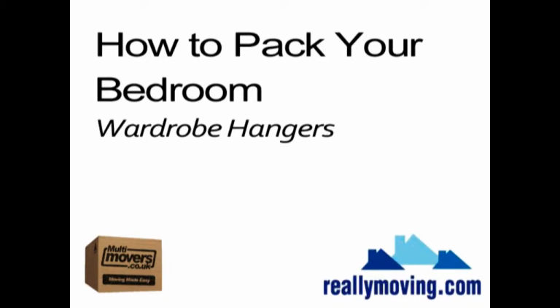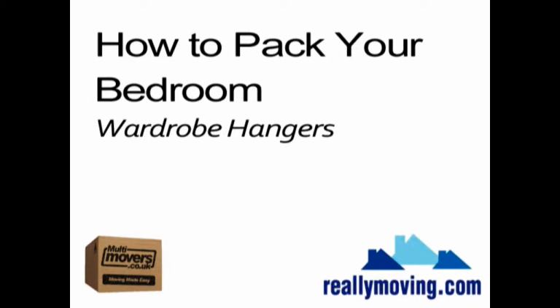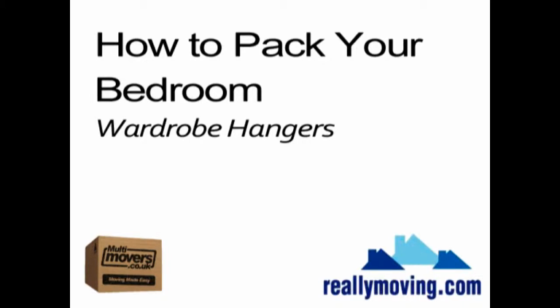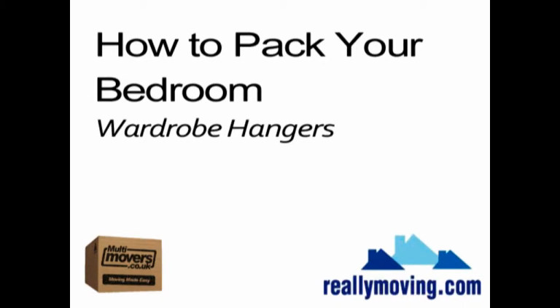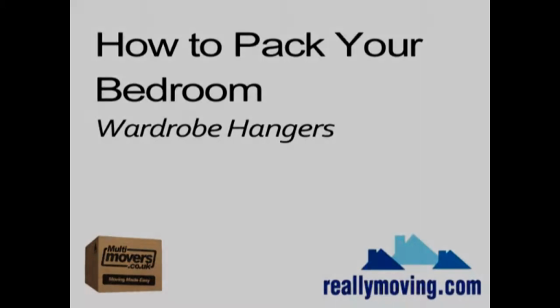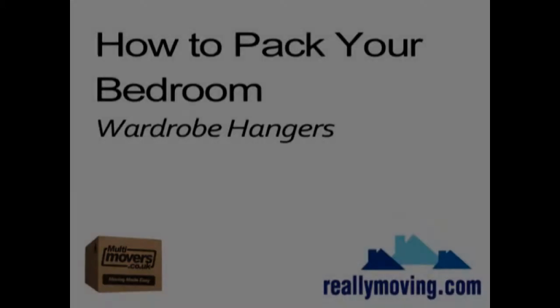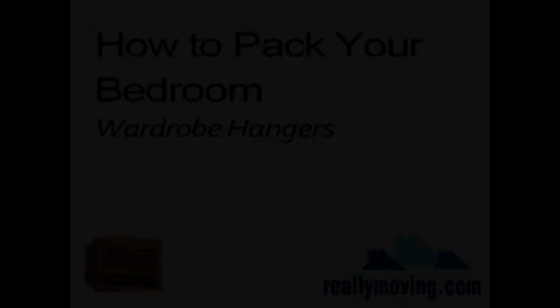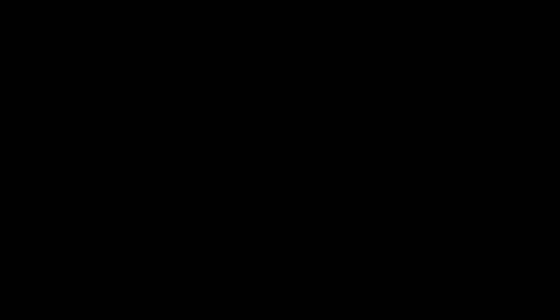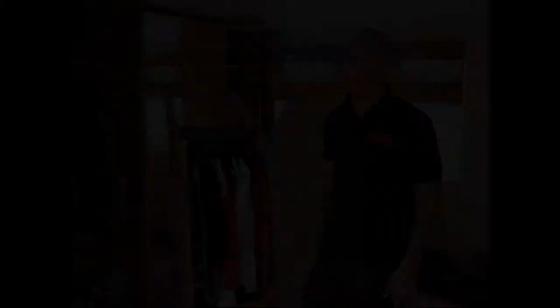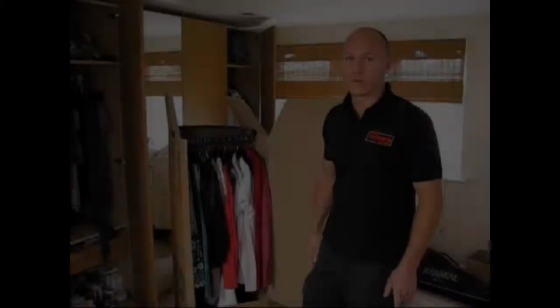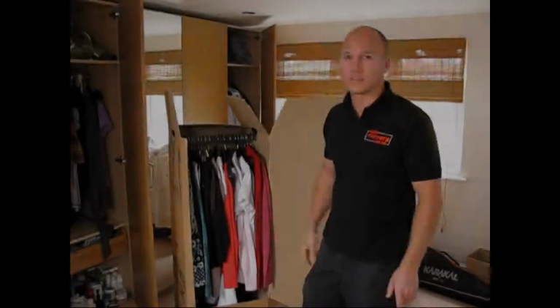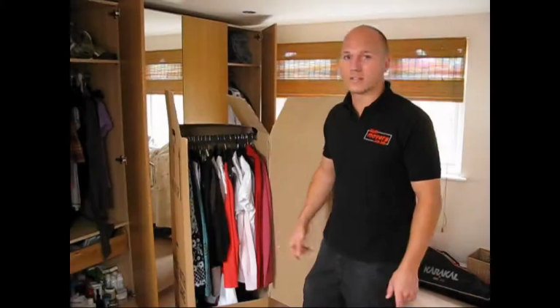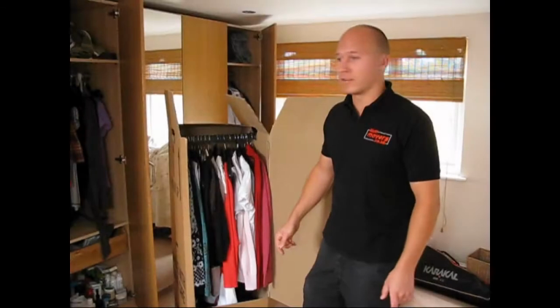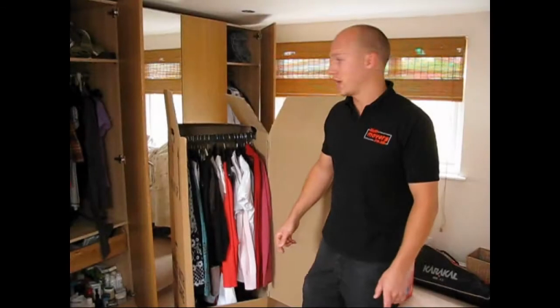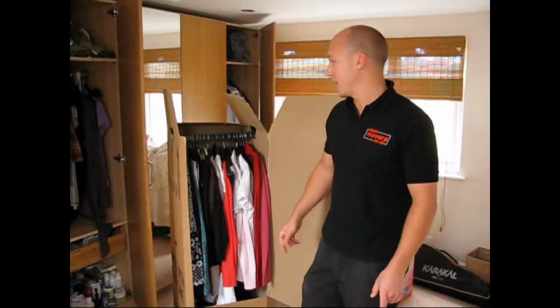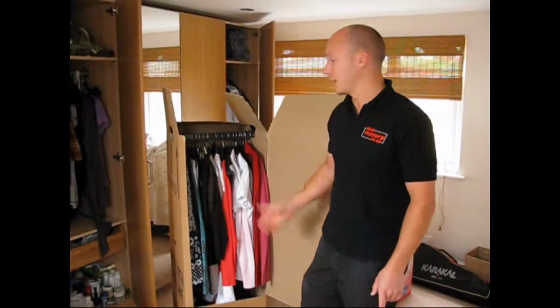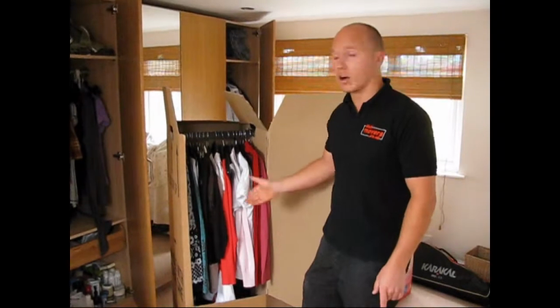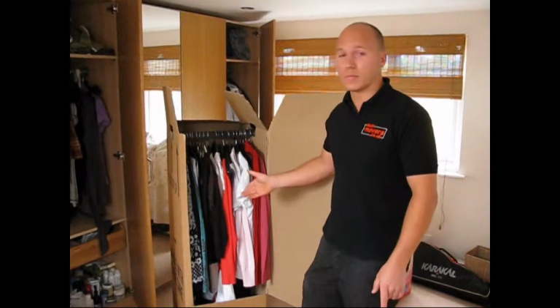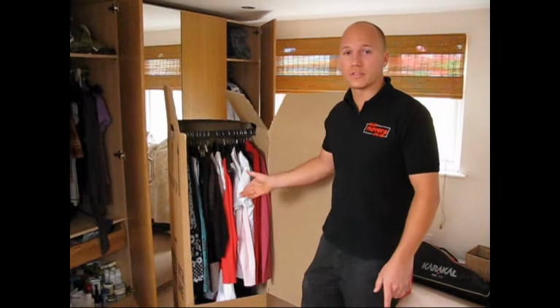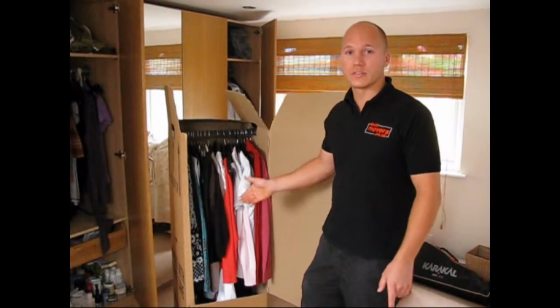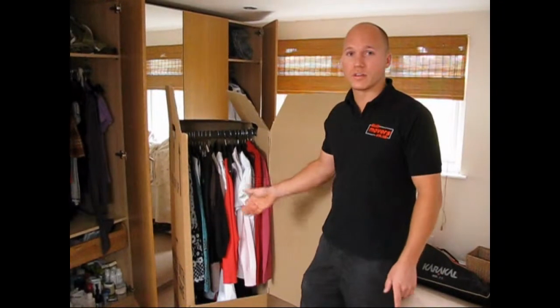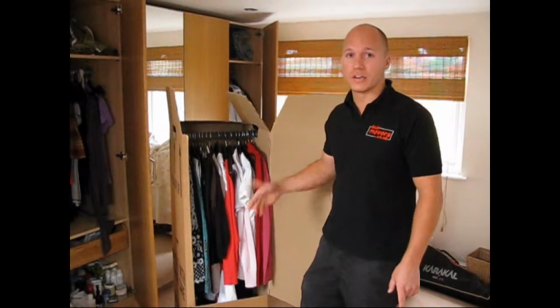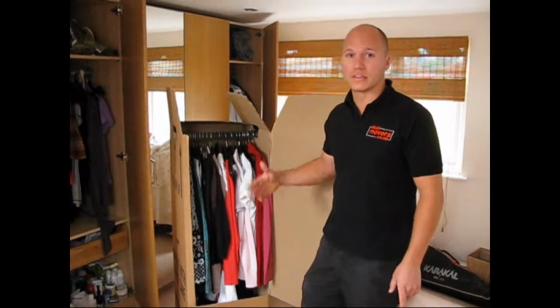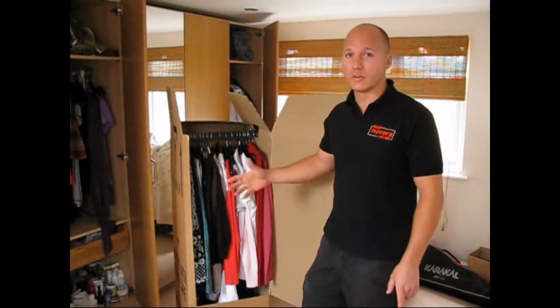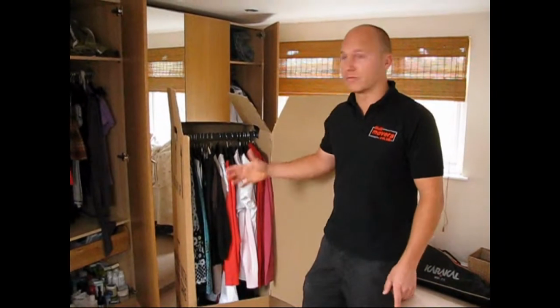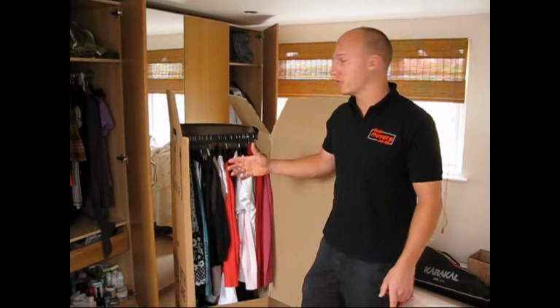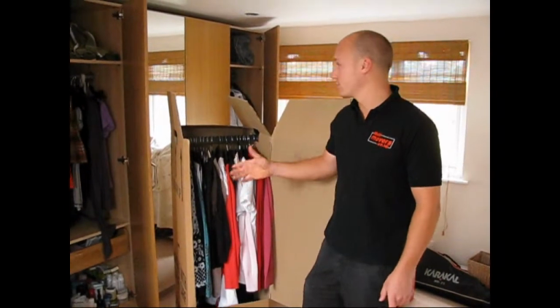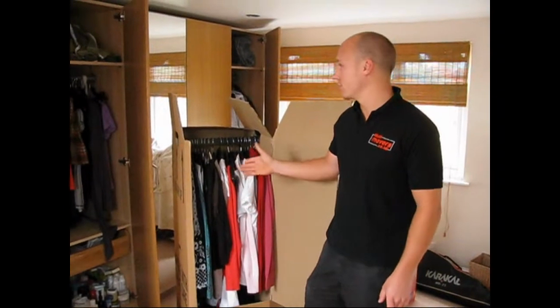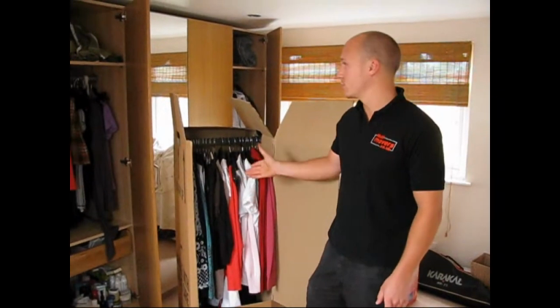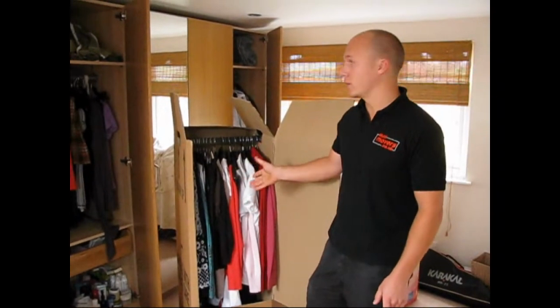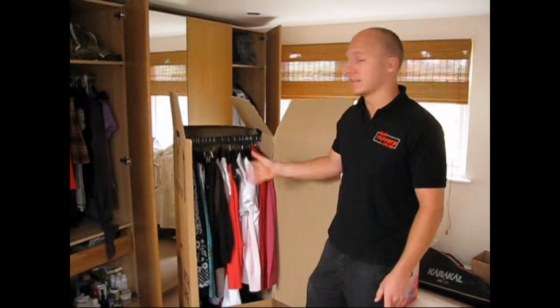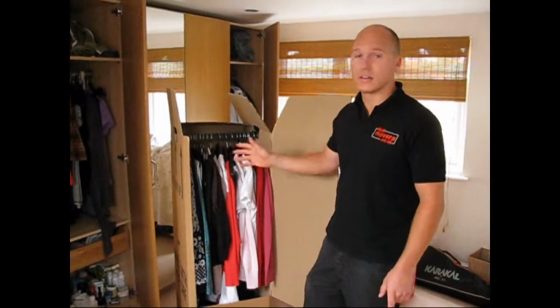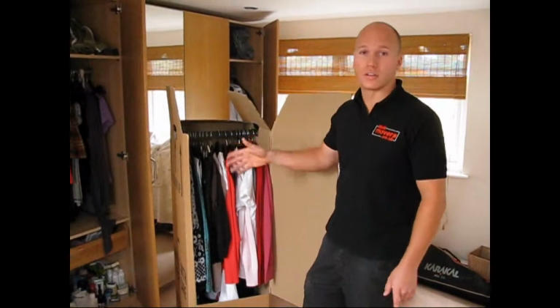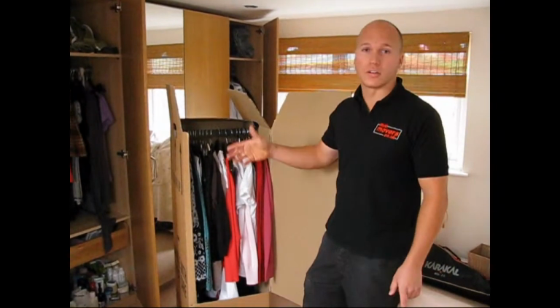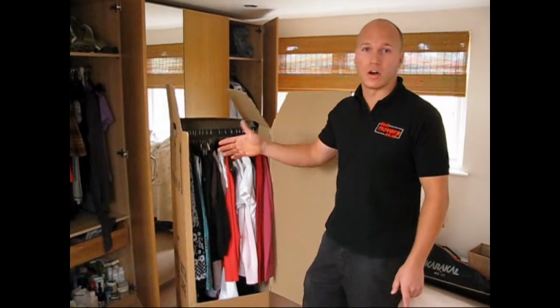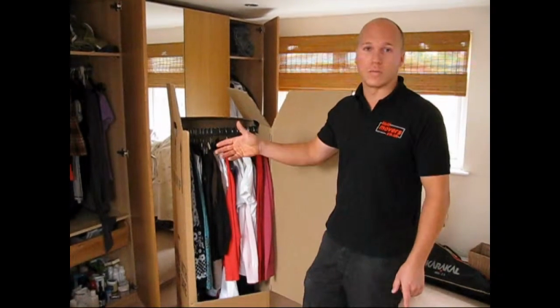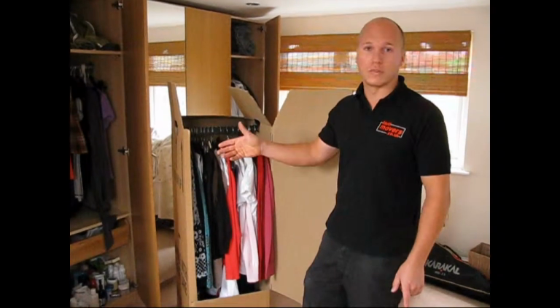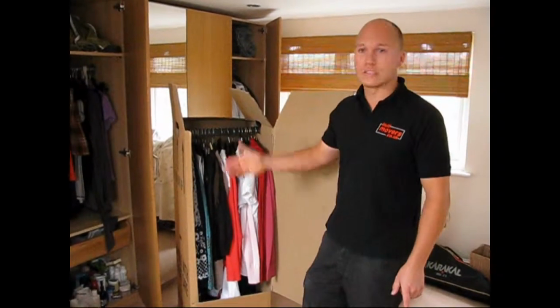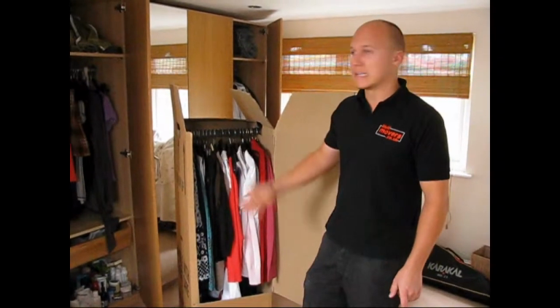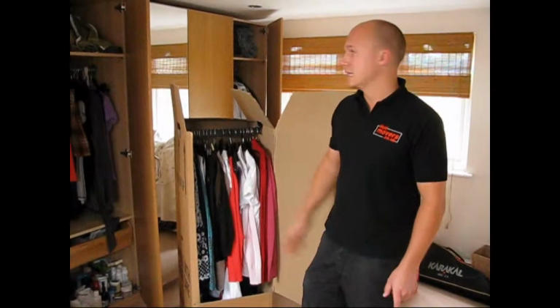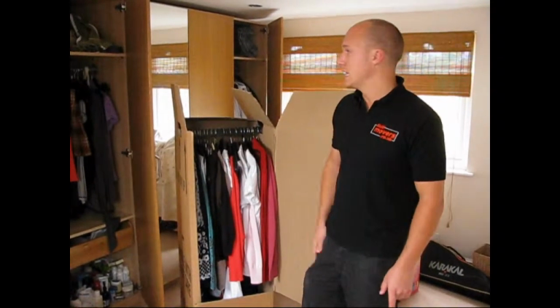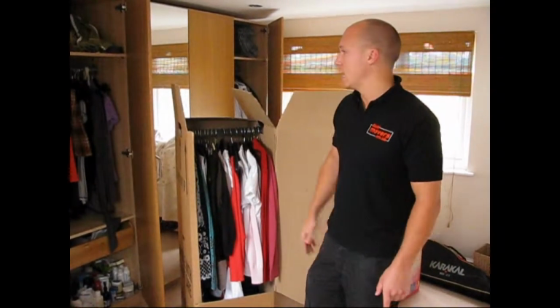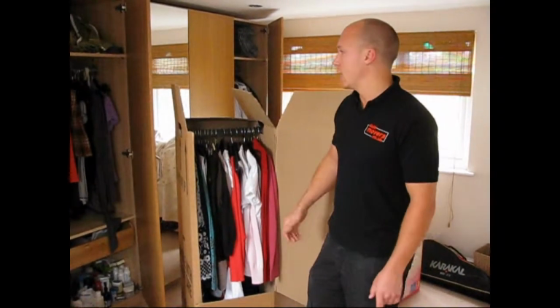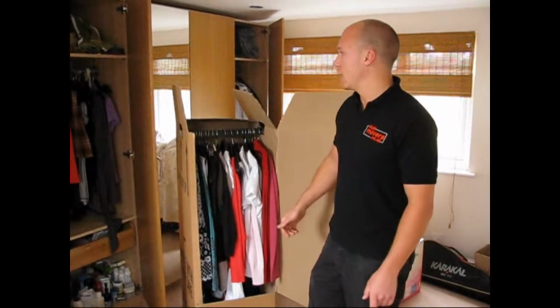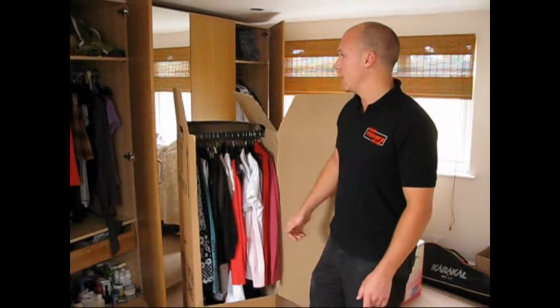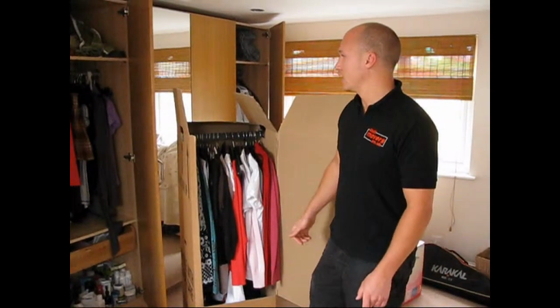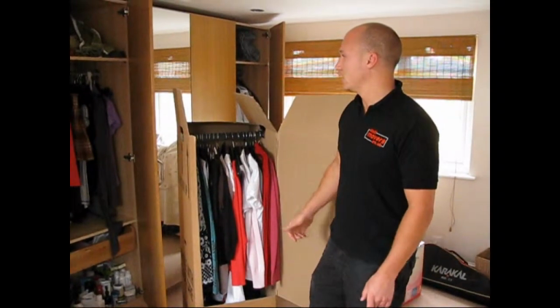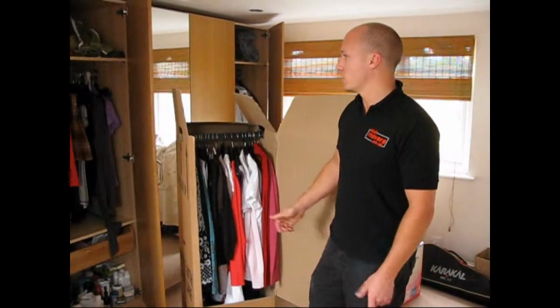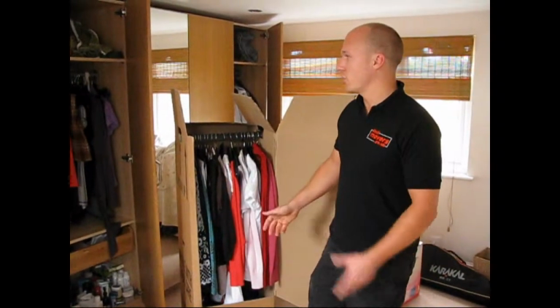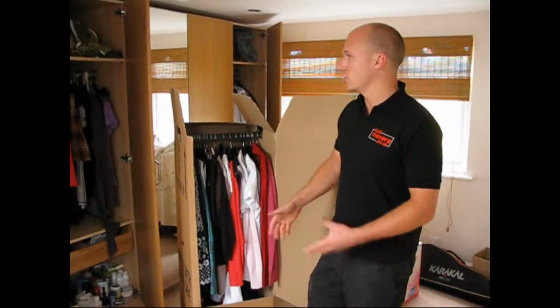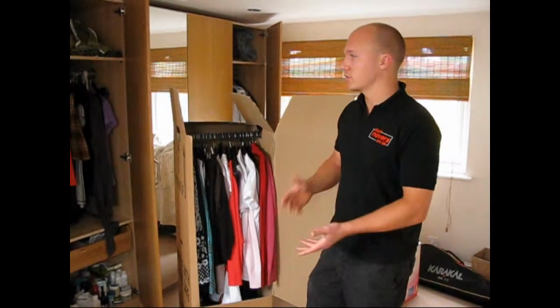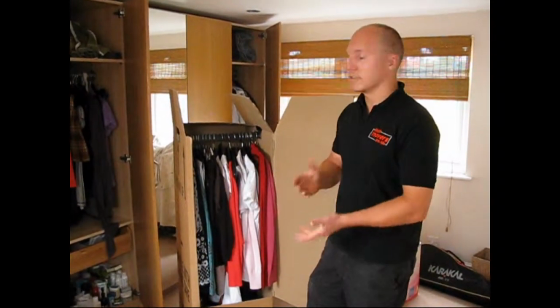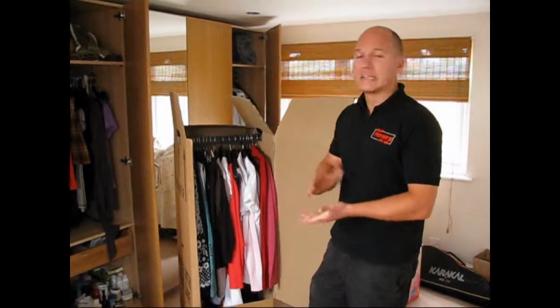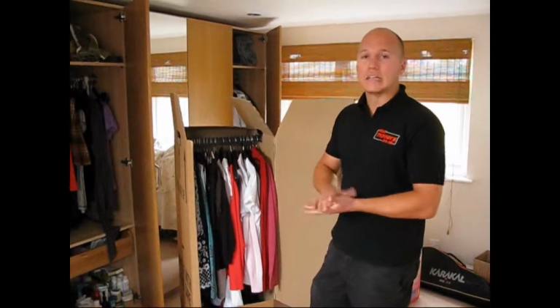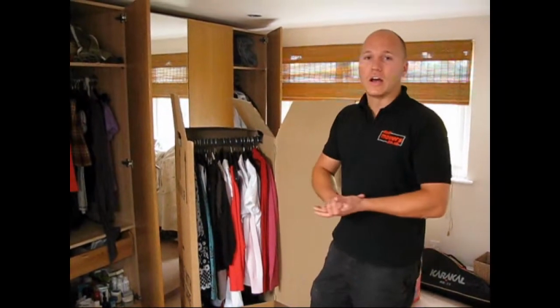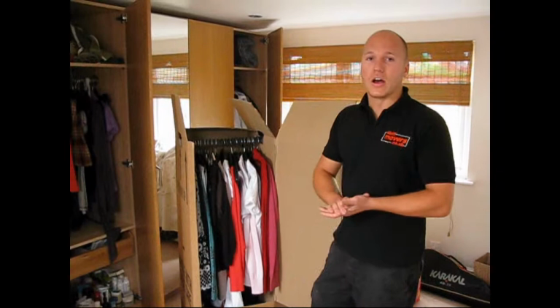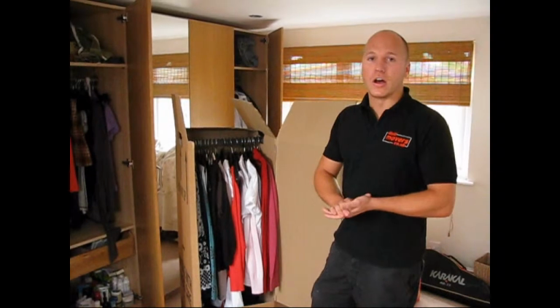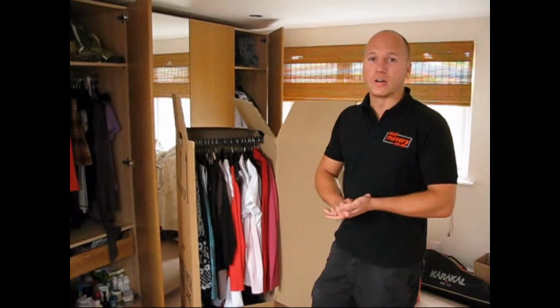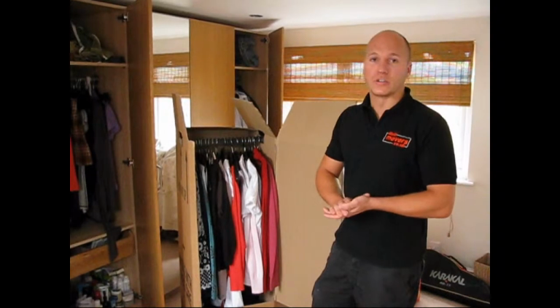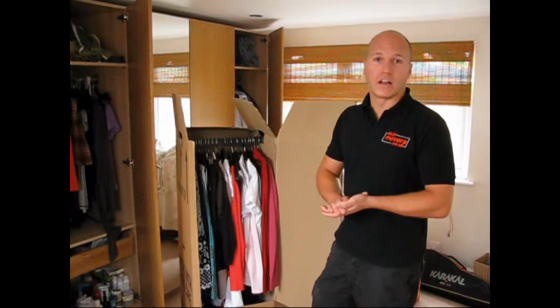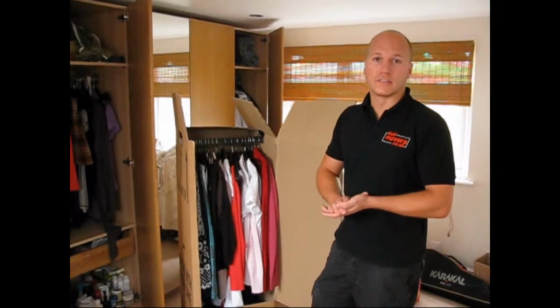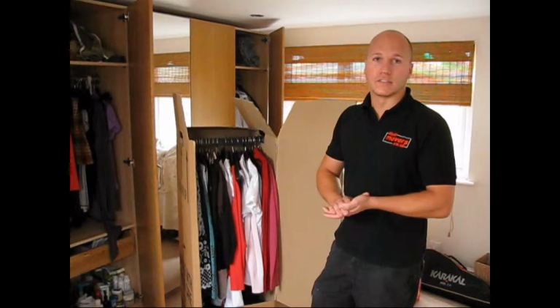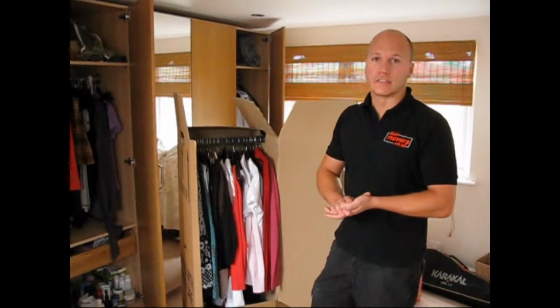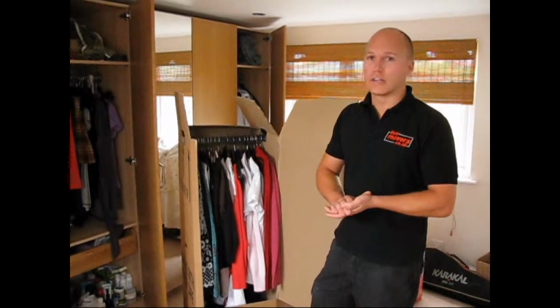This is a wardrobe box for hanging garments, ideal for transporting delicate garments — any shirts, trousers etc.